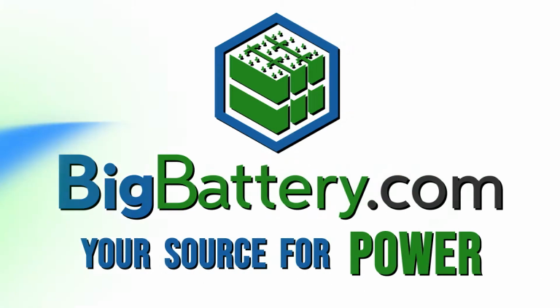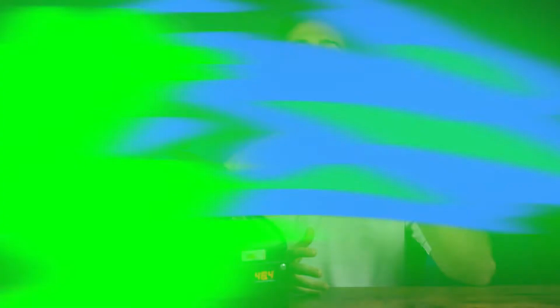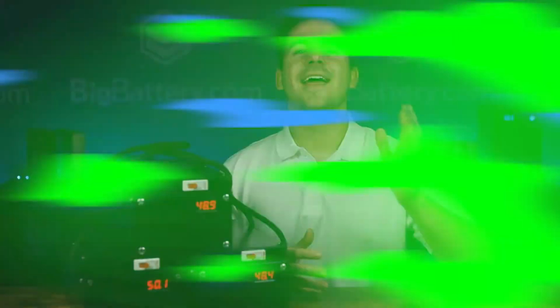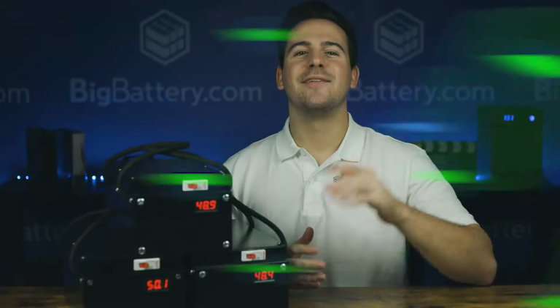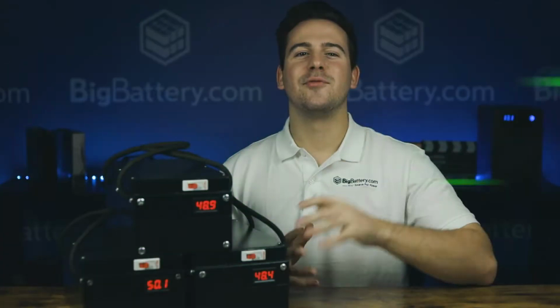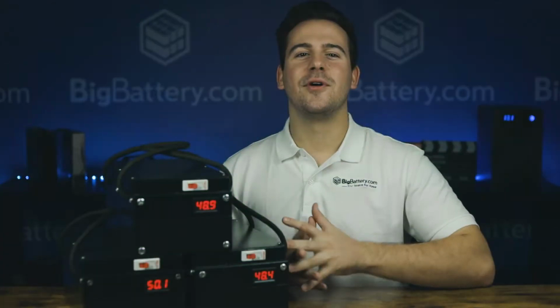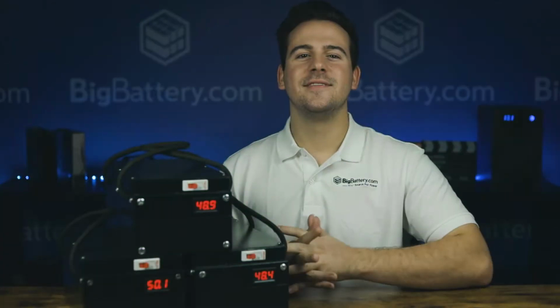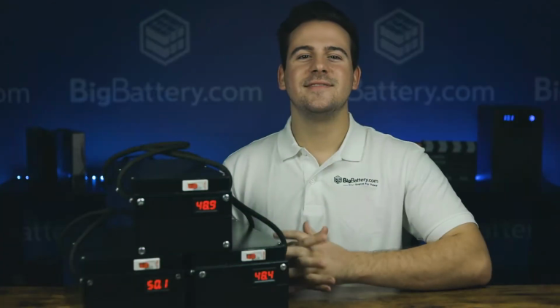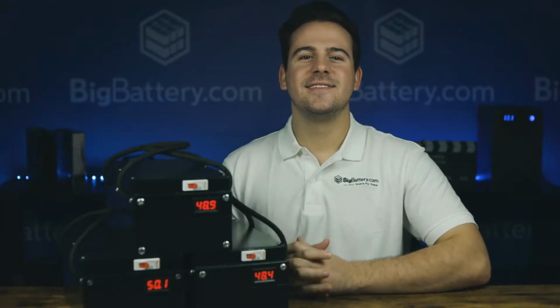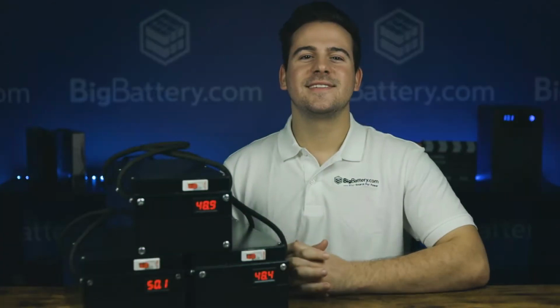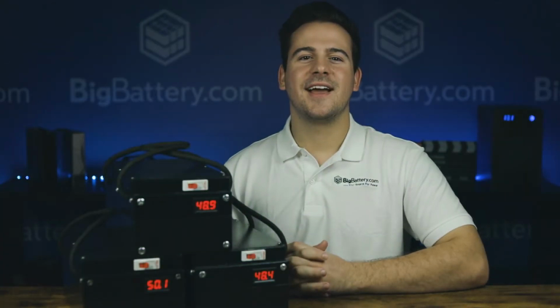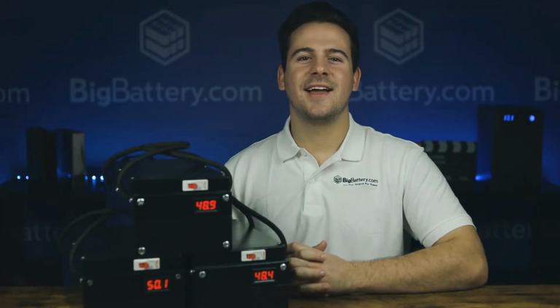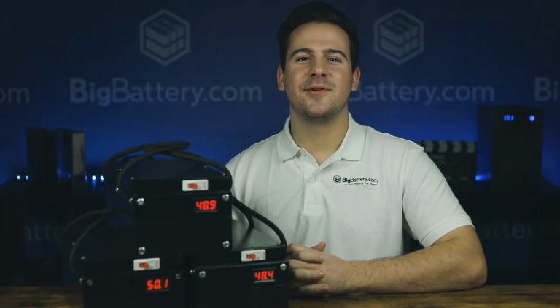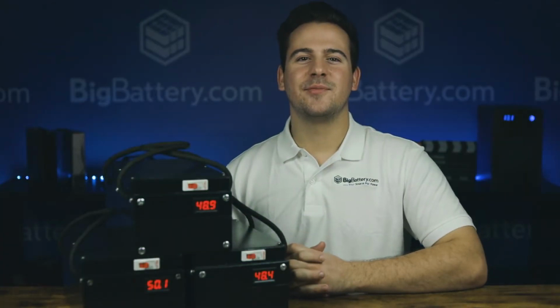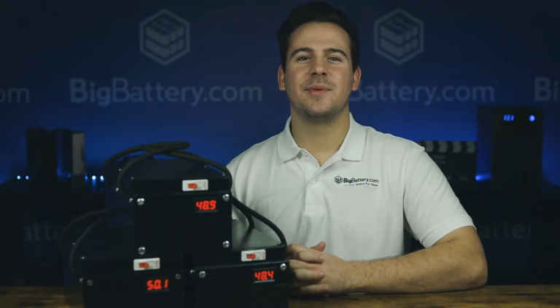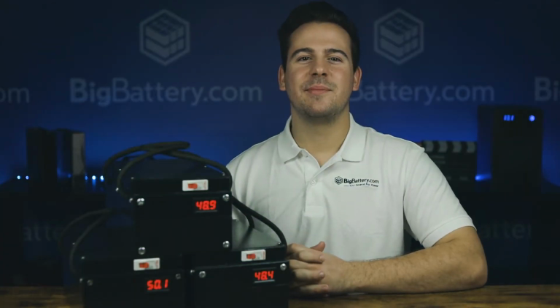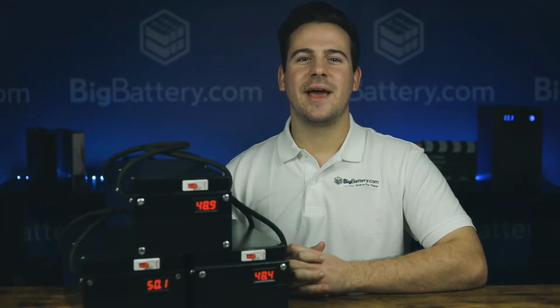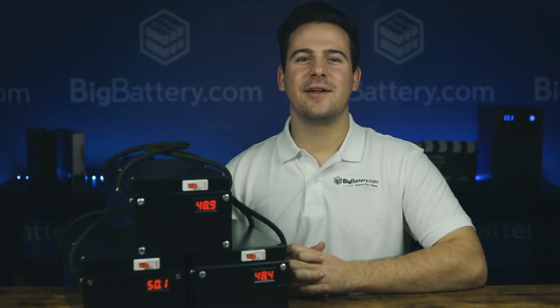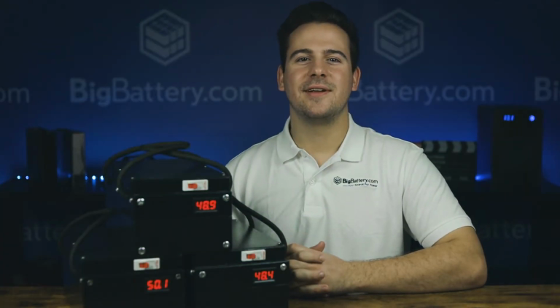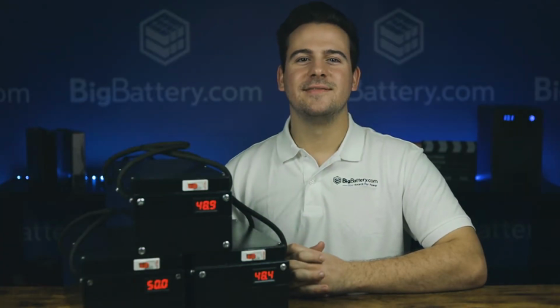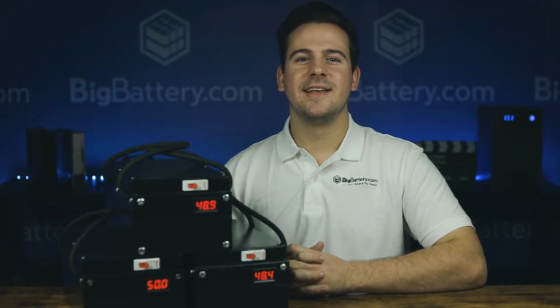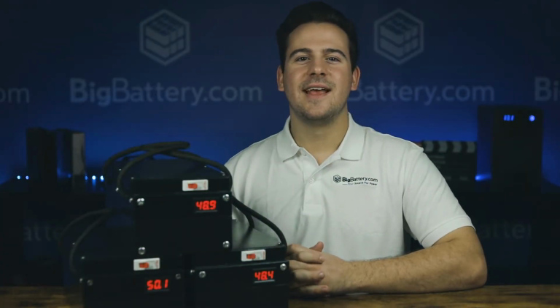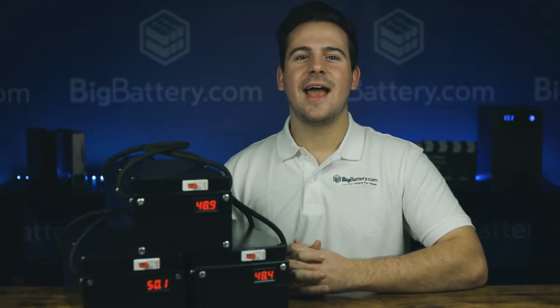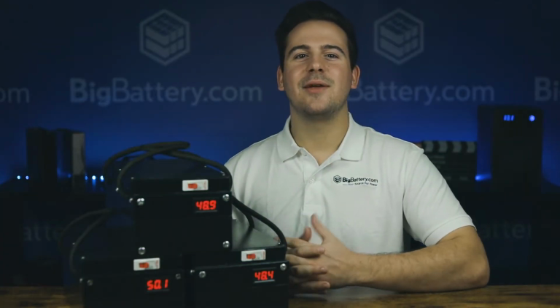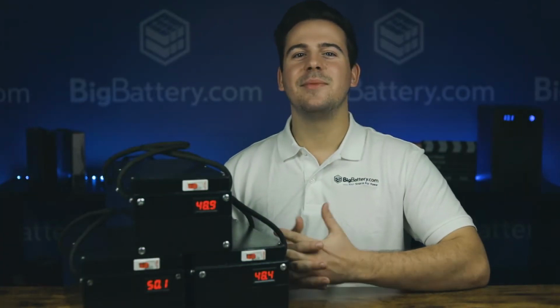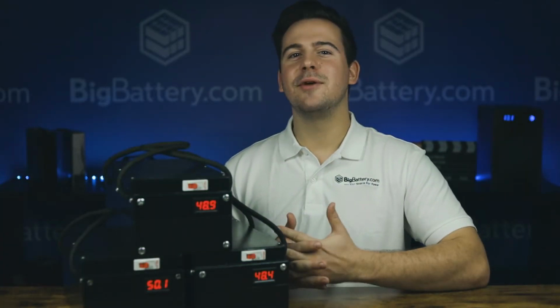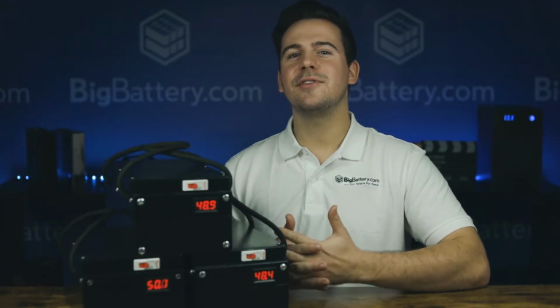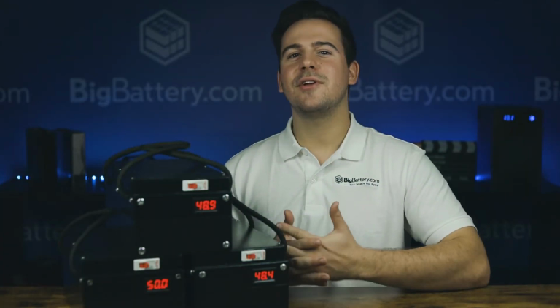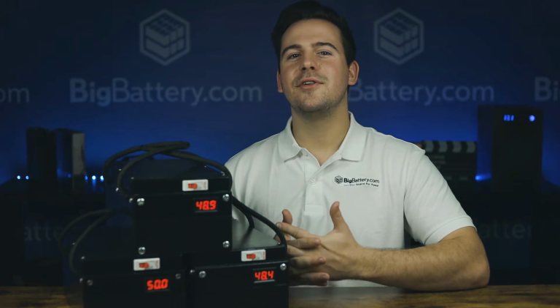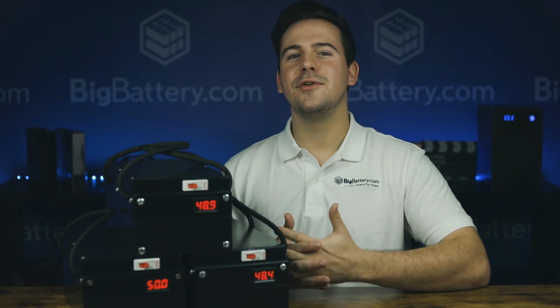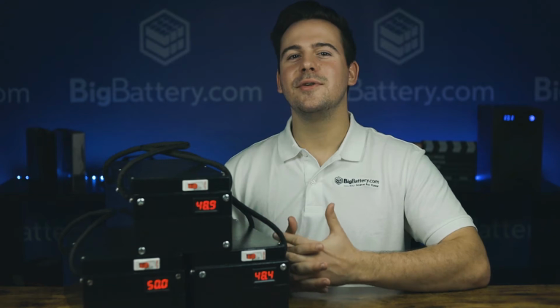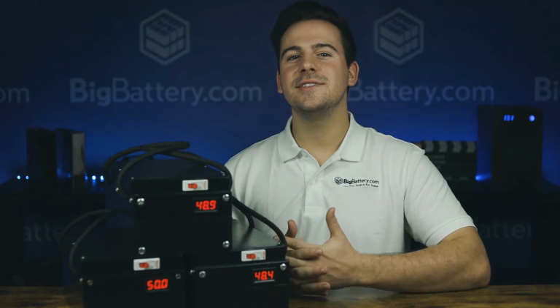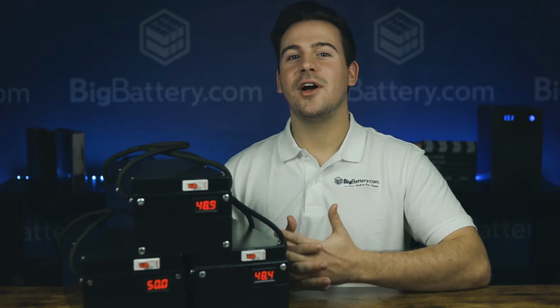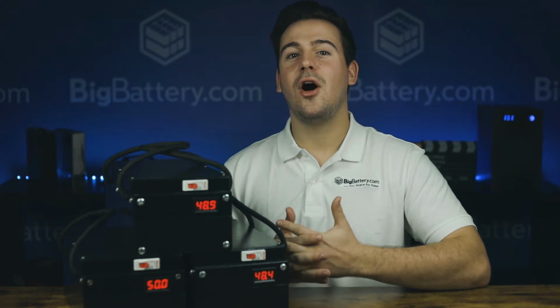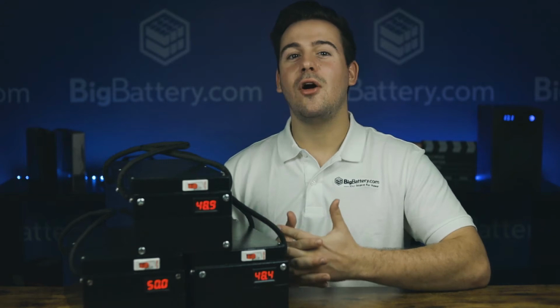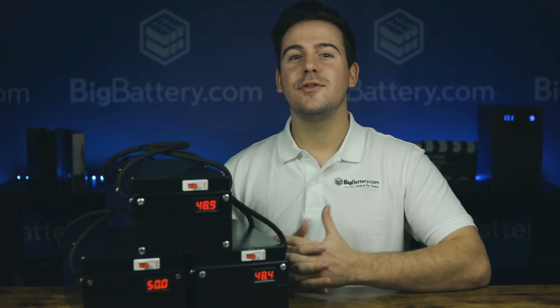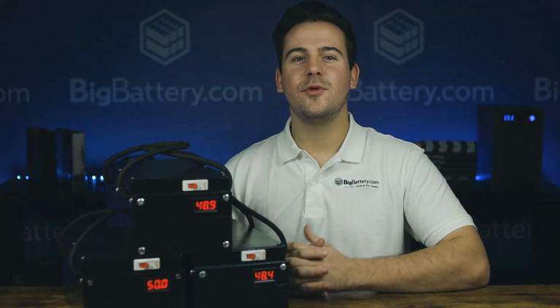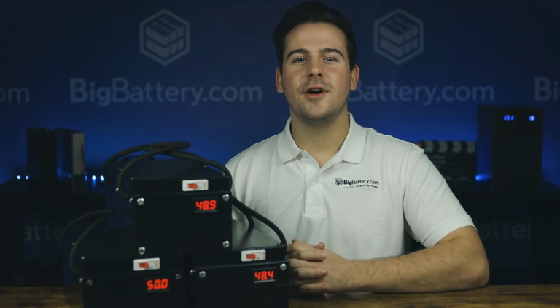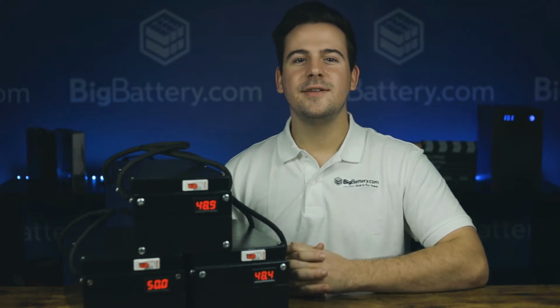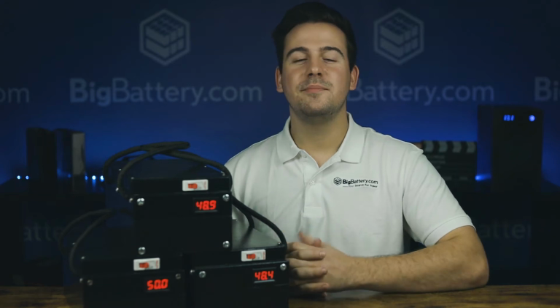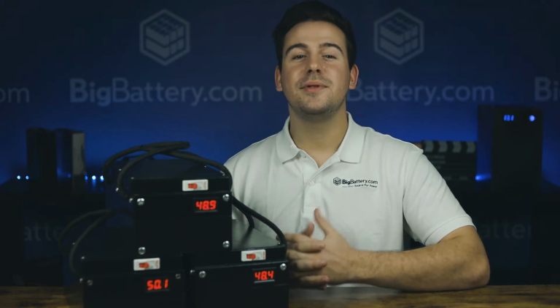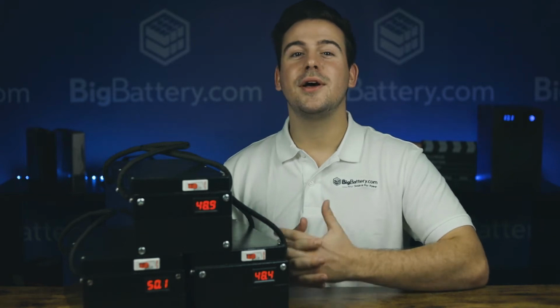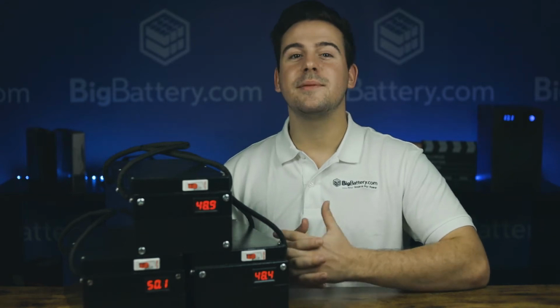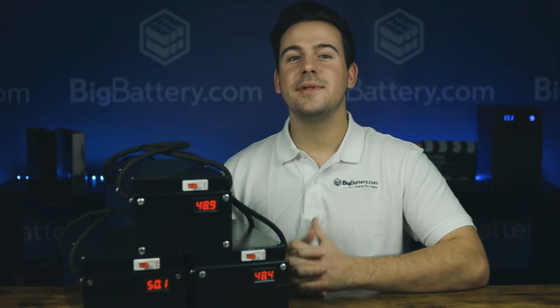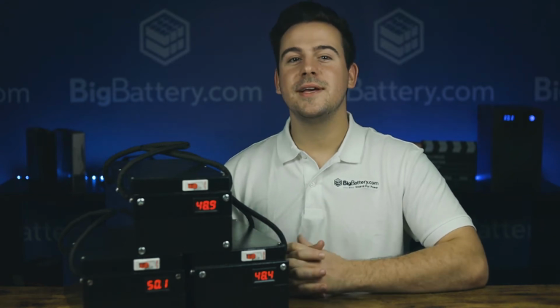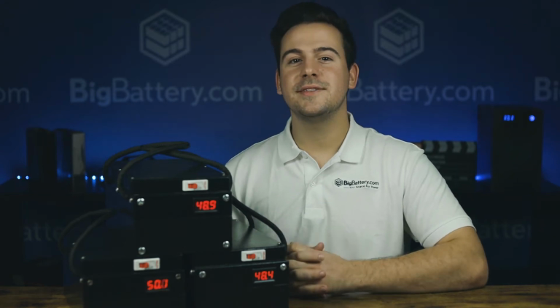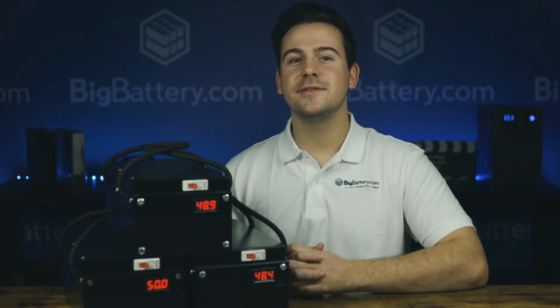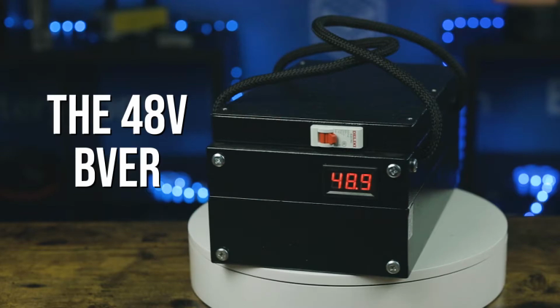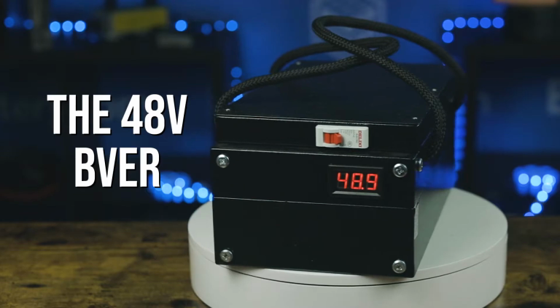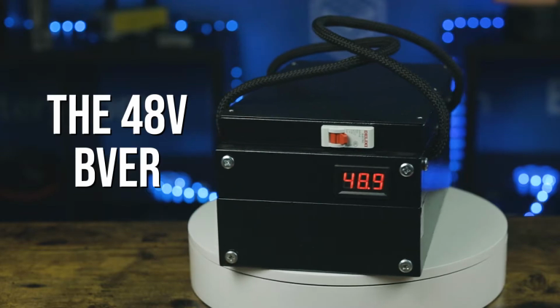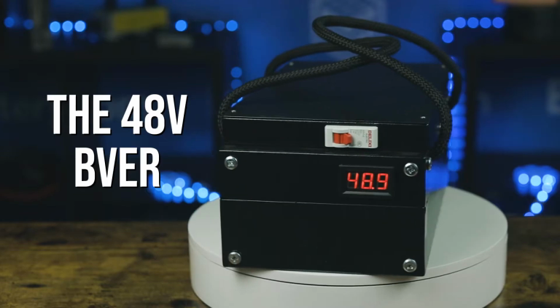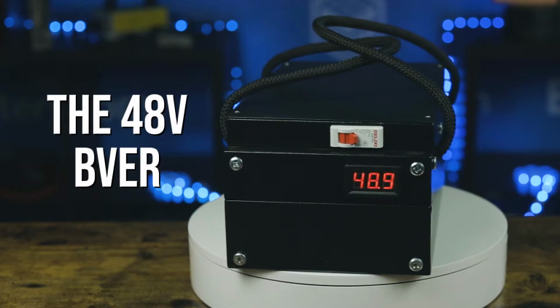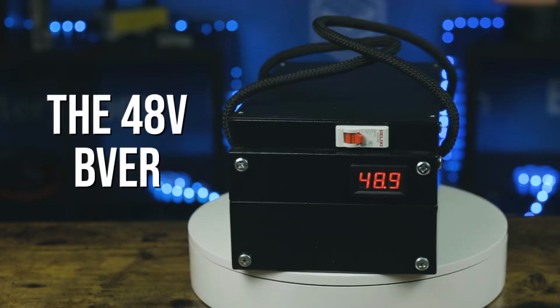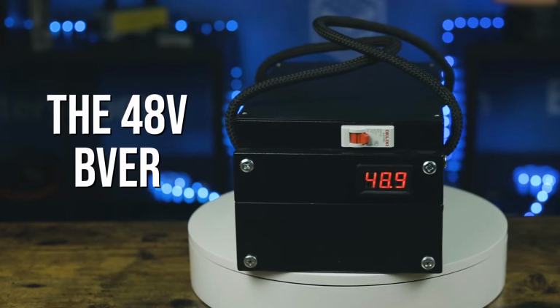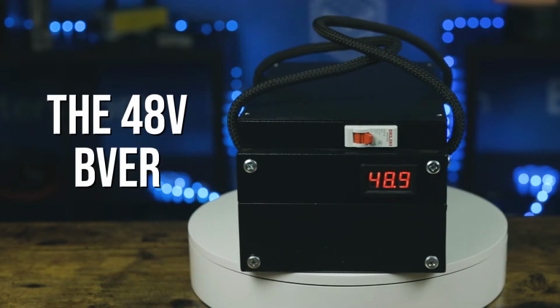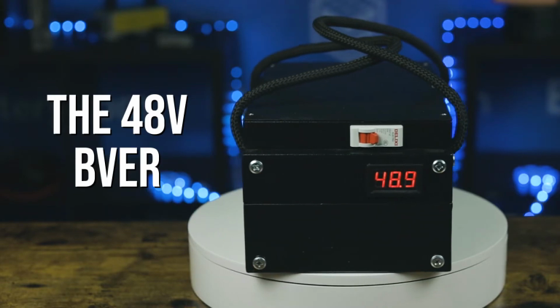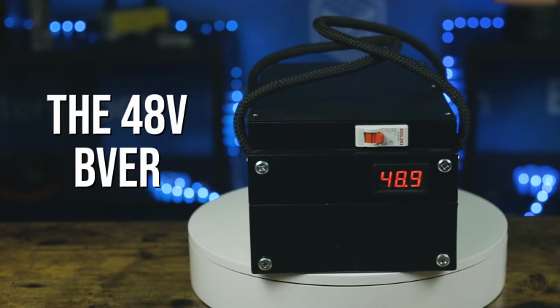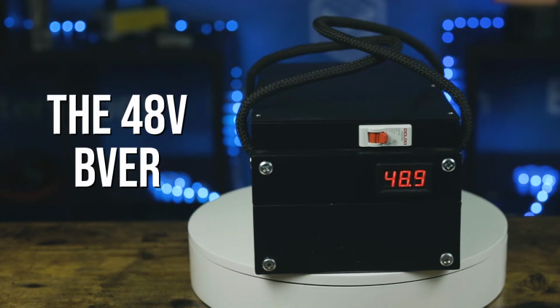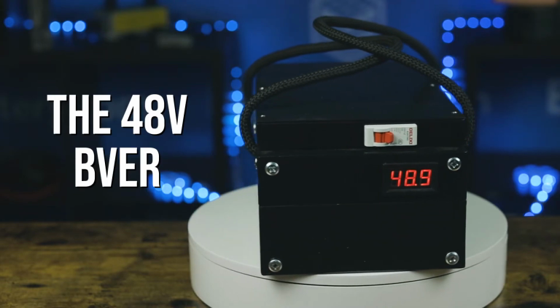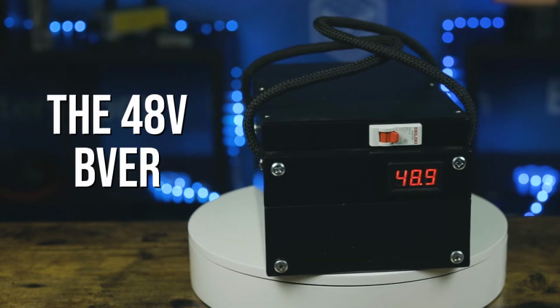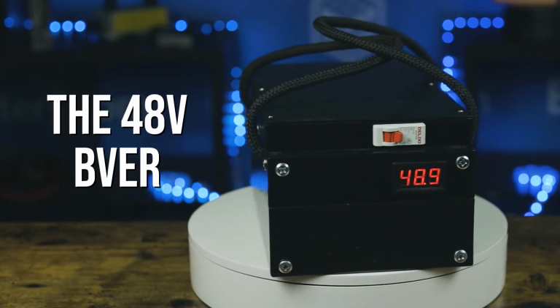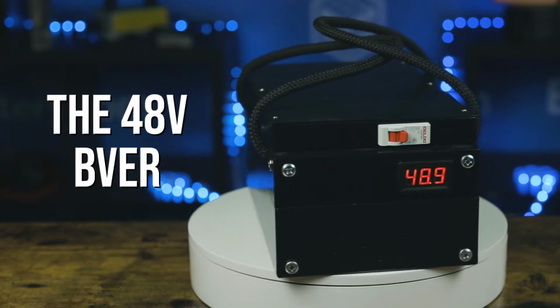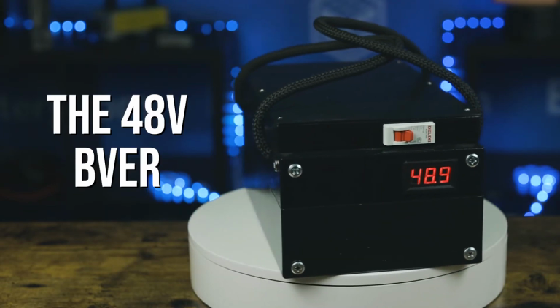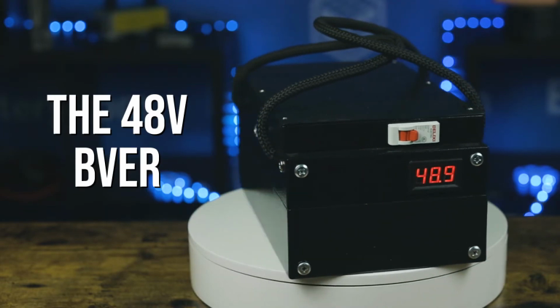Hey everyone, Sky here with Big Battery, and I'm here with our newest all-in-one plug-and-play solution, the 48-volt beaver kit.